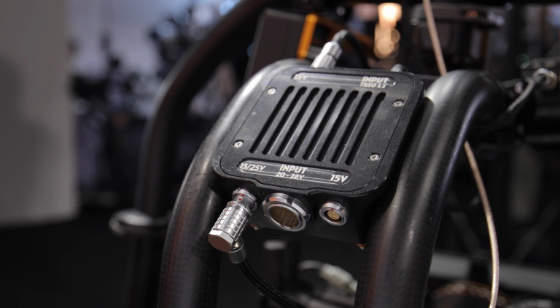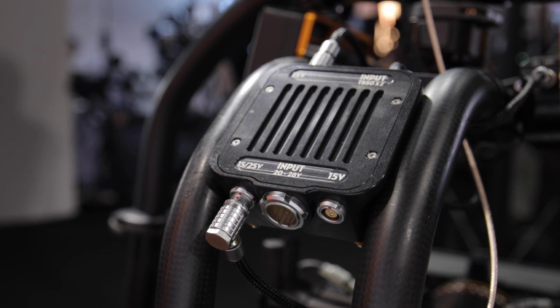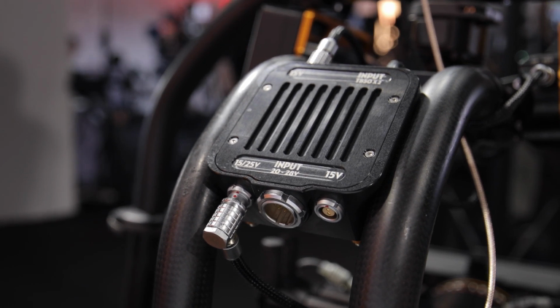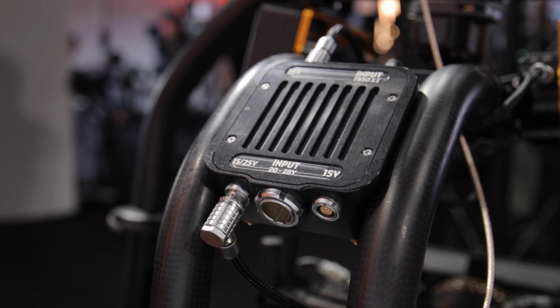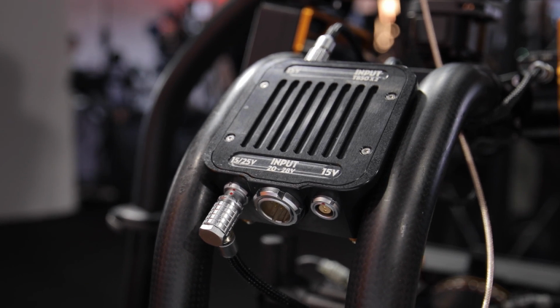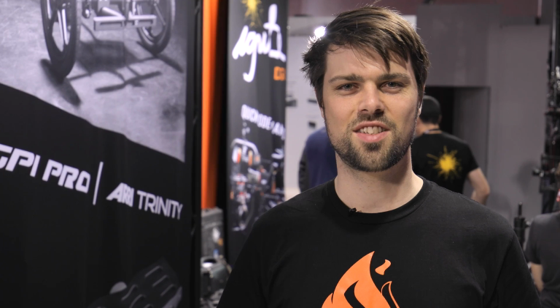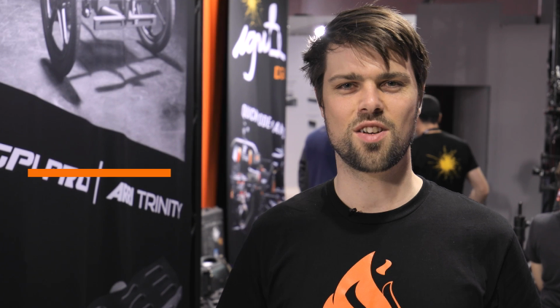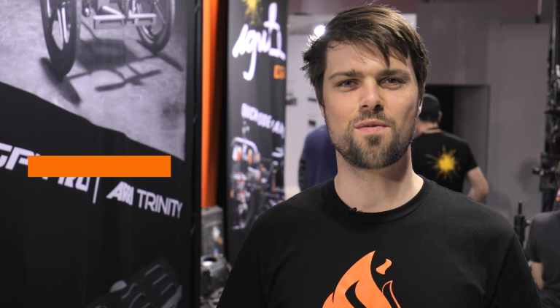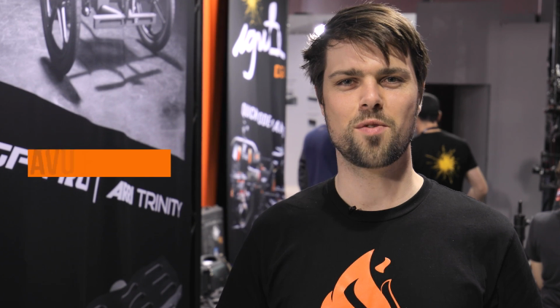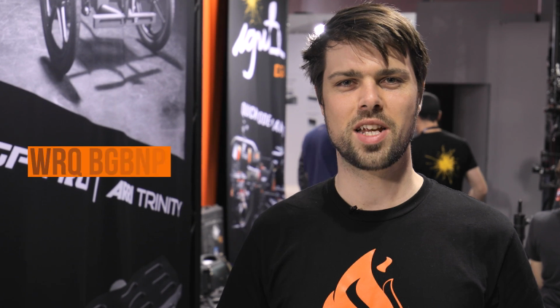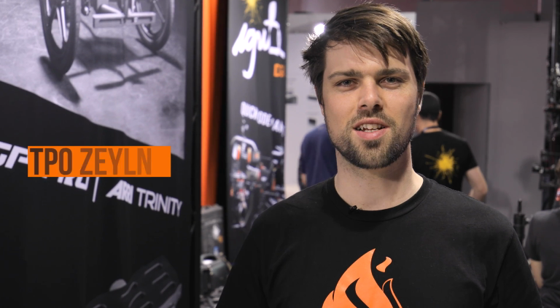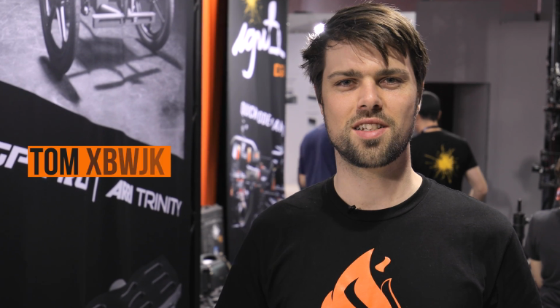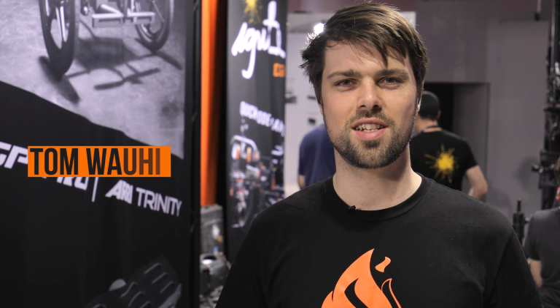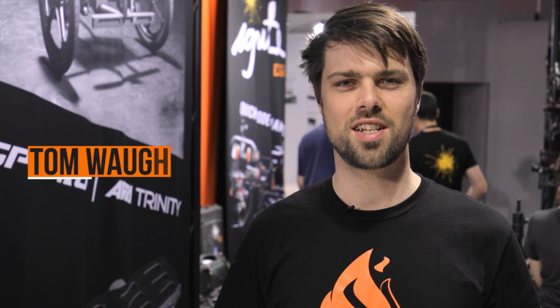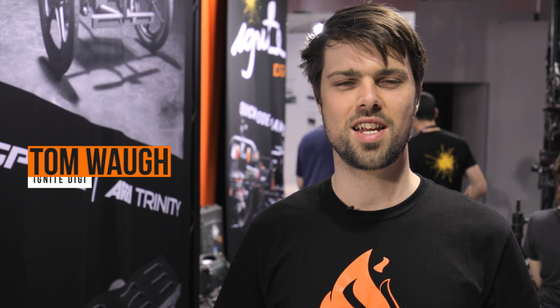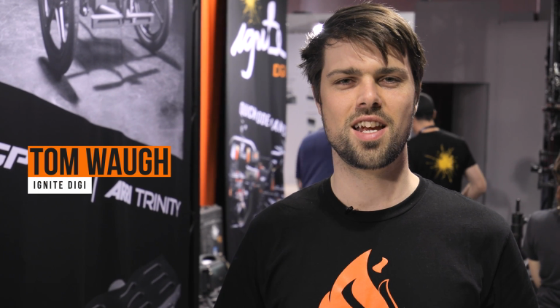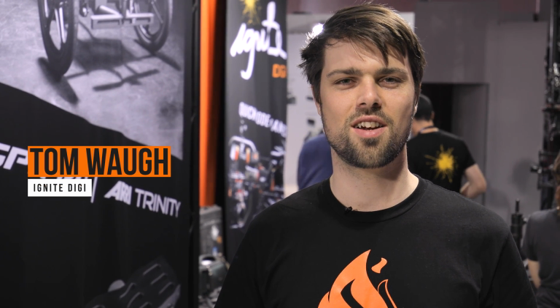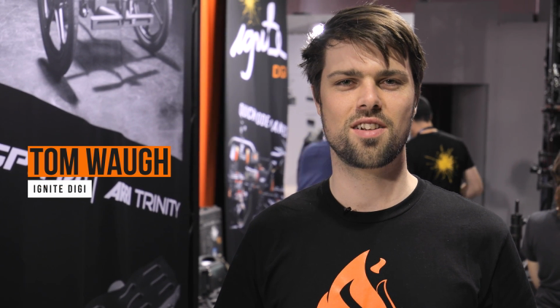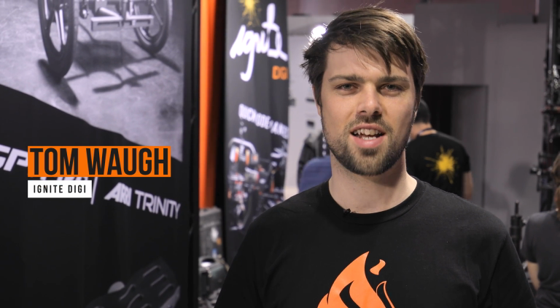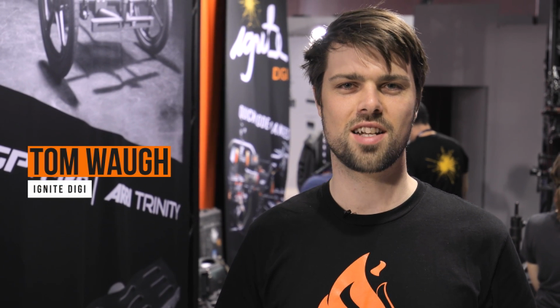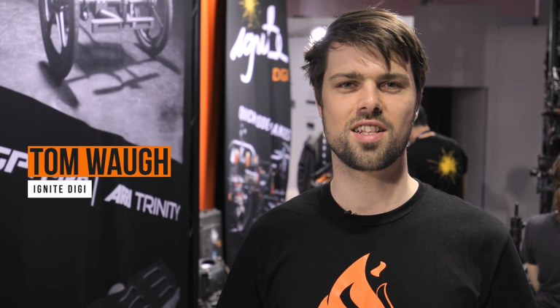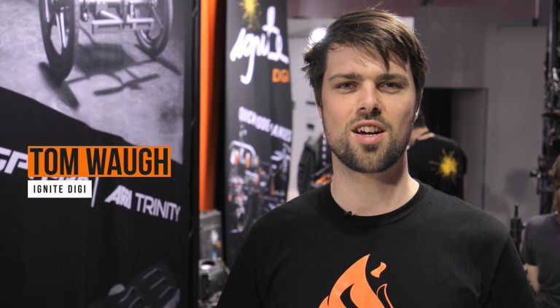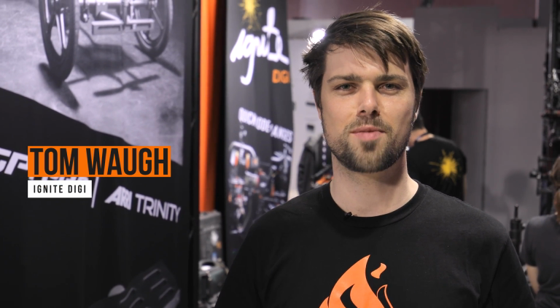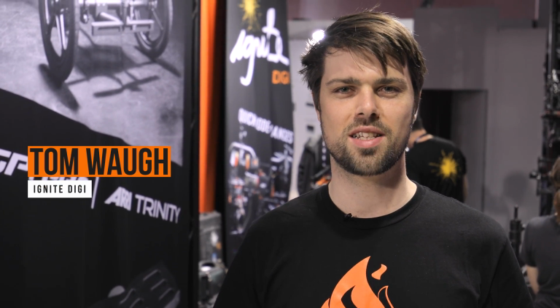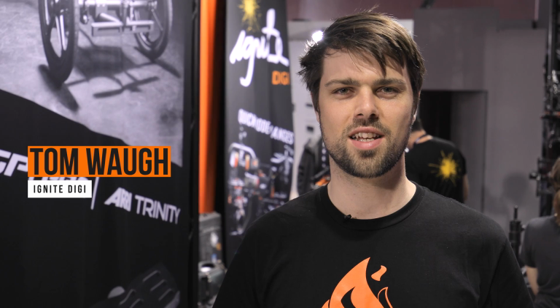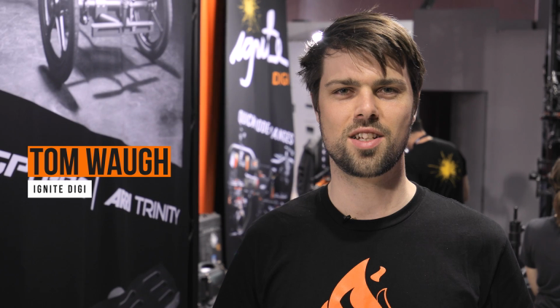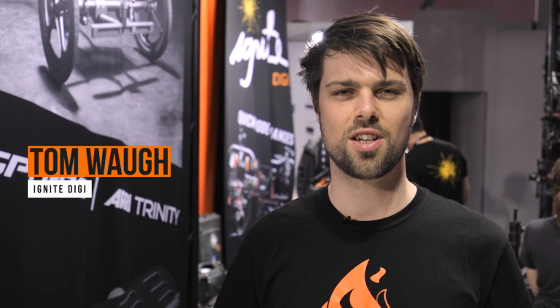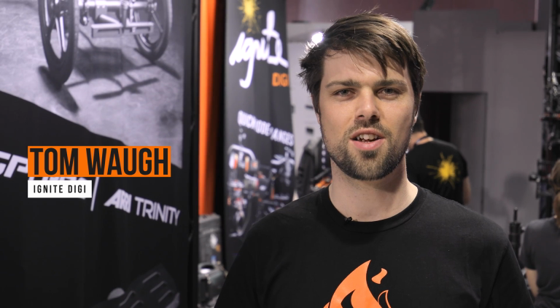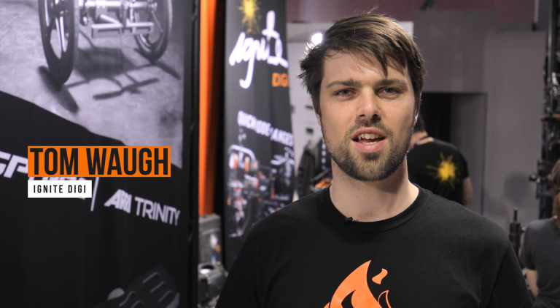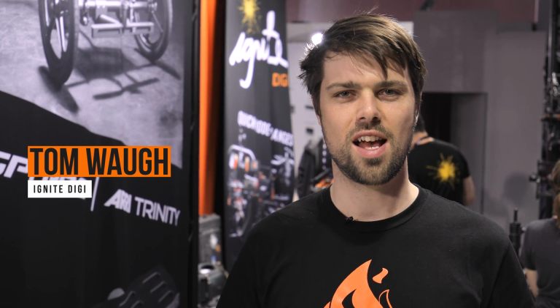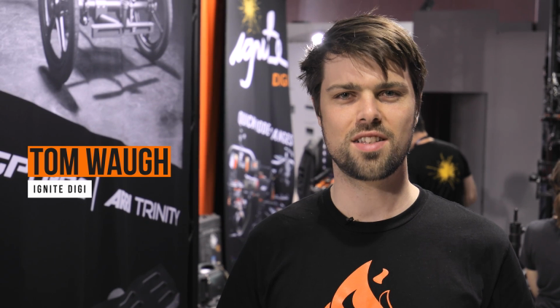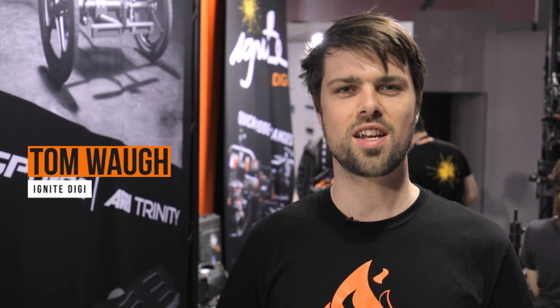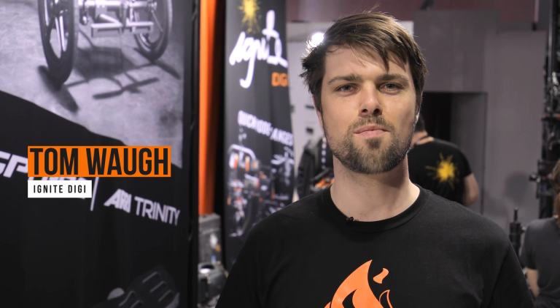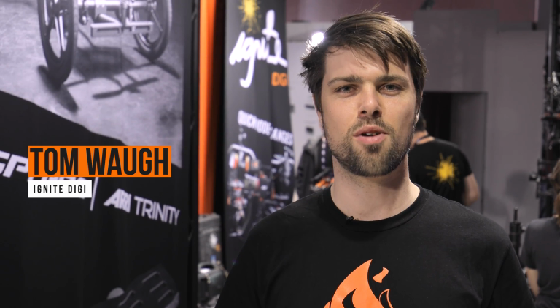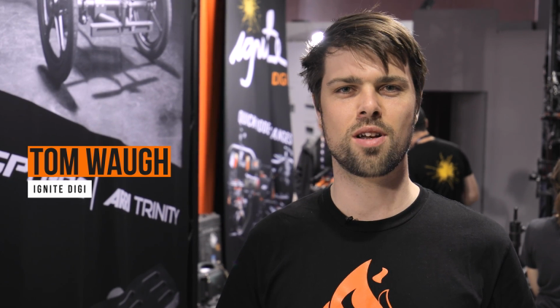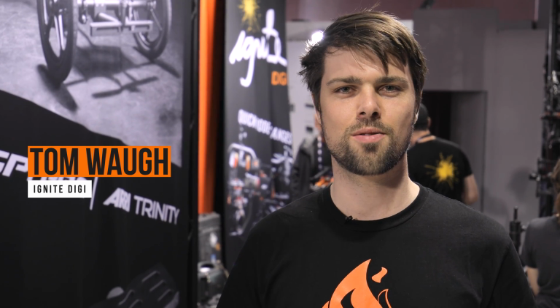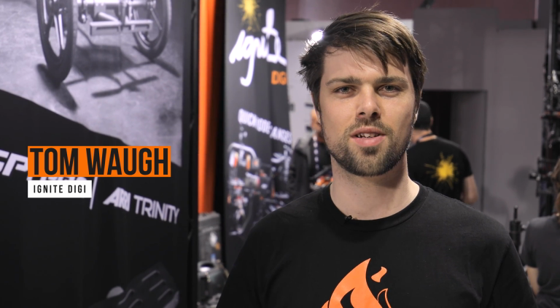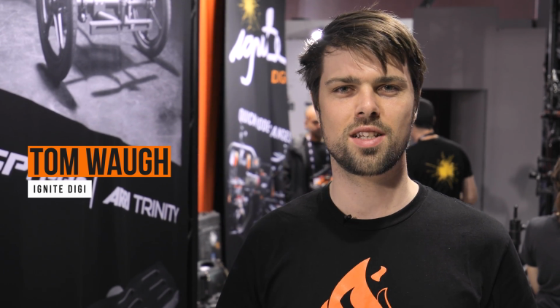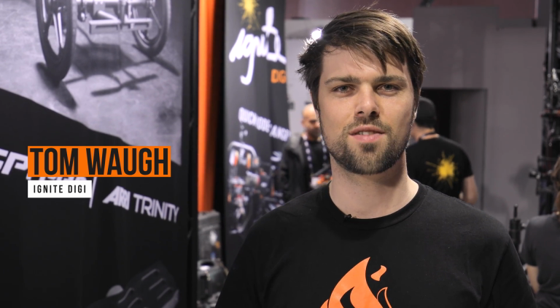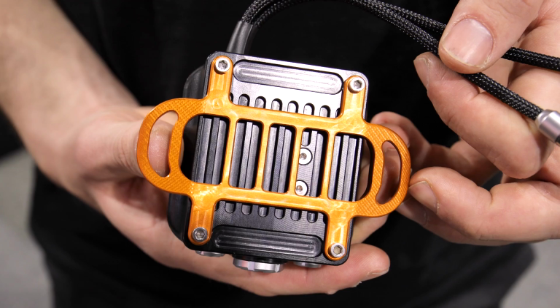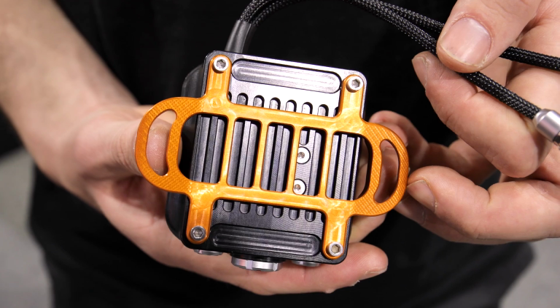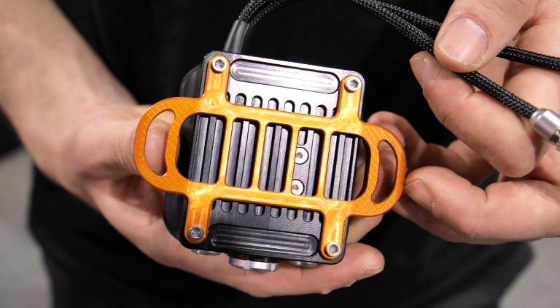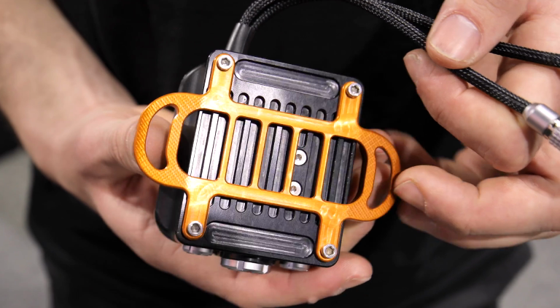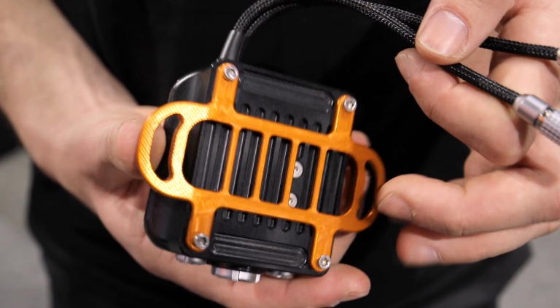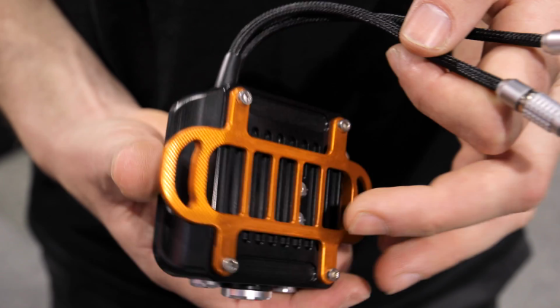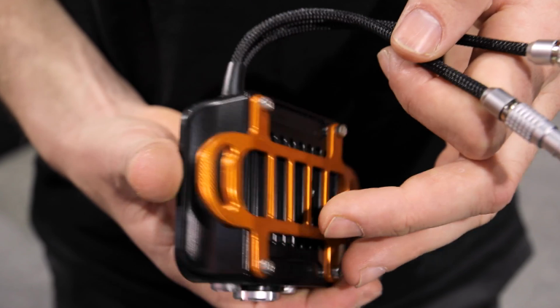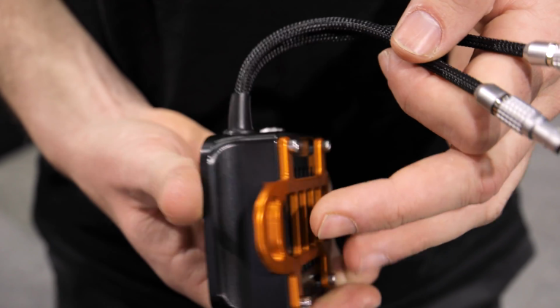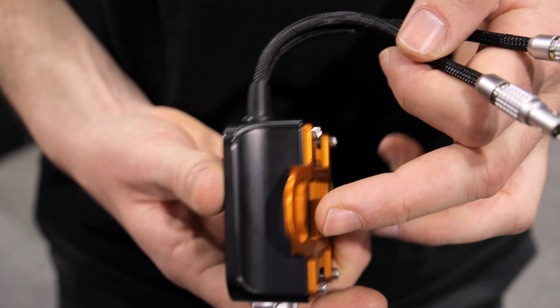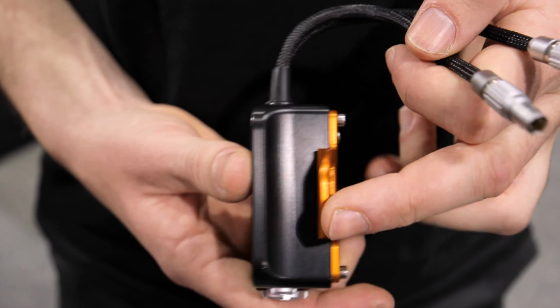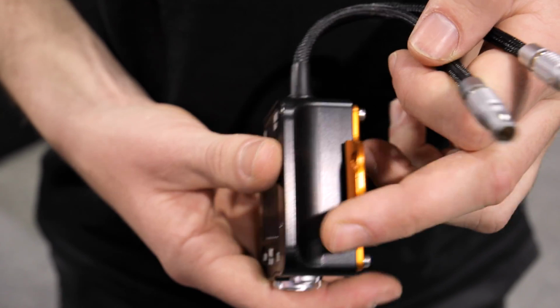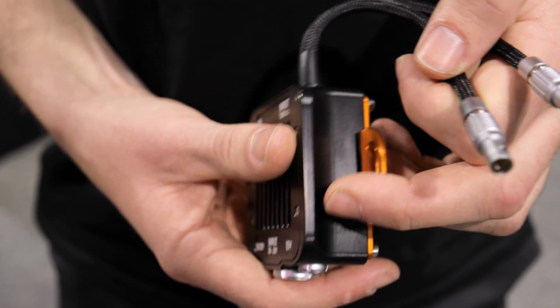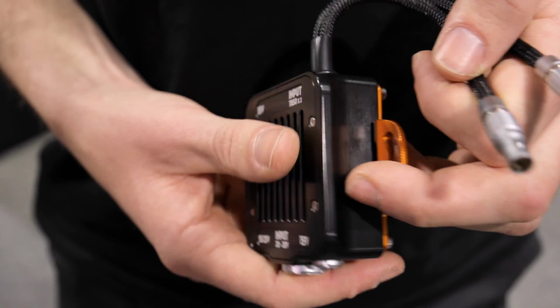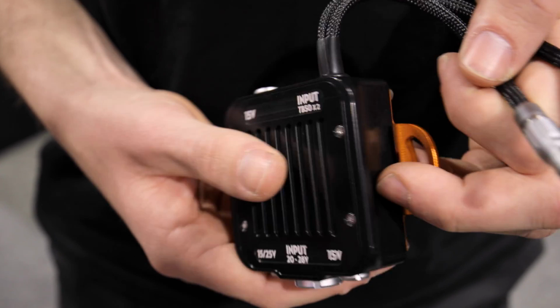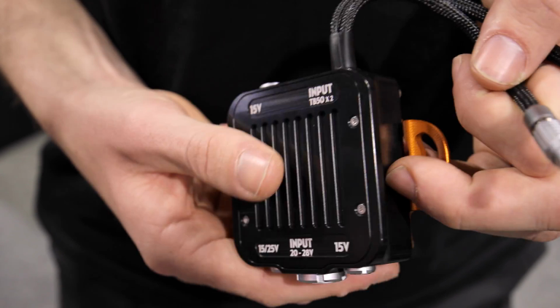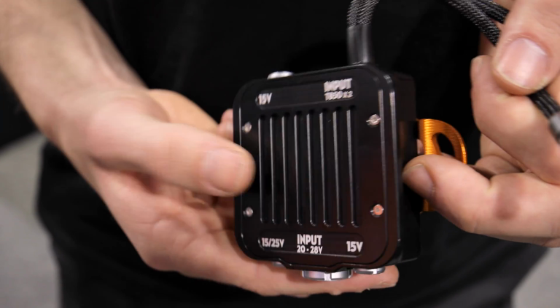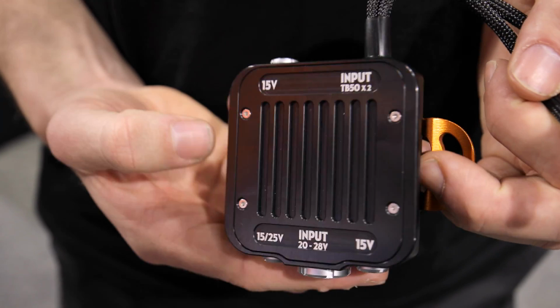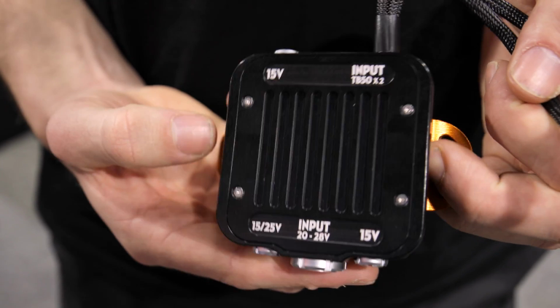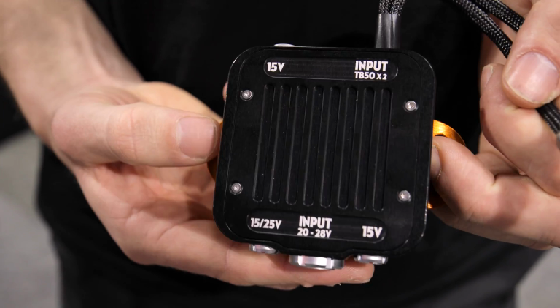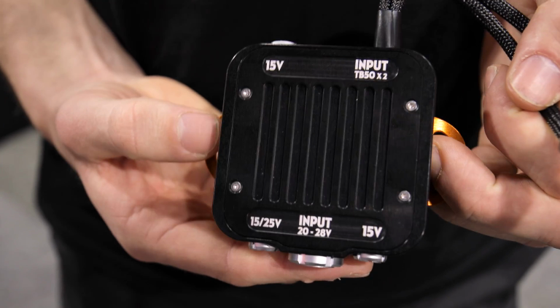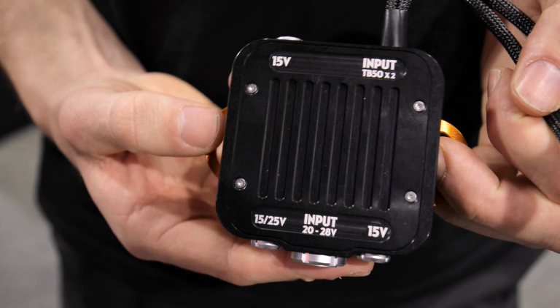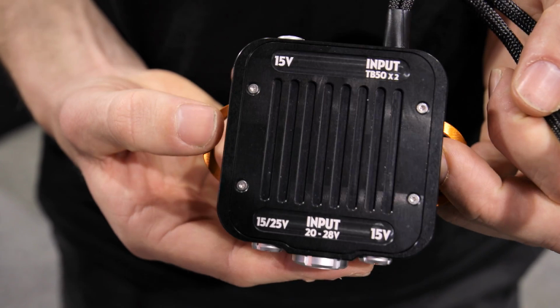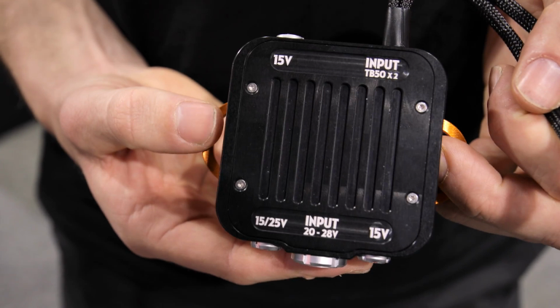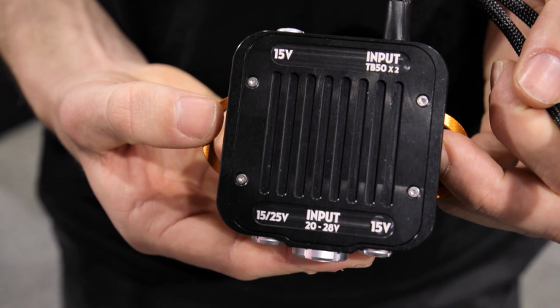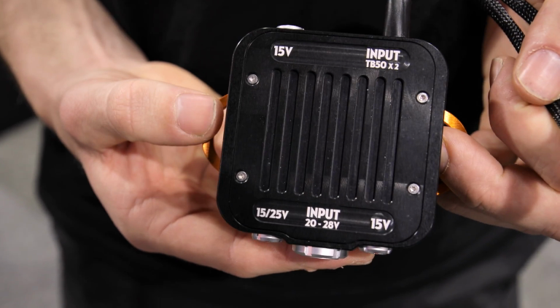Hey, it's Tom from Ignite Digi here down at the IBC show. Our second product release for the show is the power expansion pack from Movi Pro.